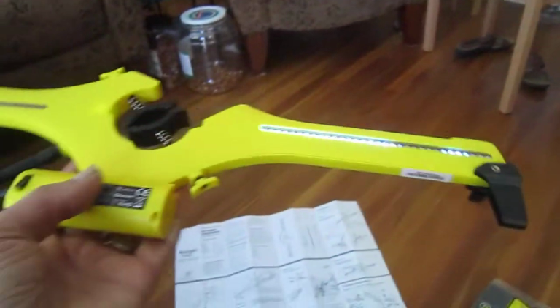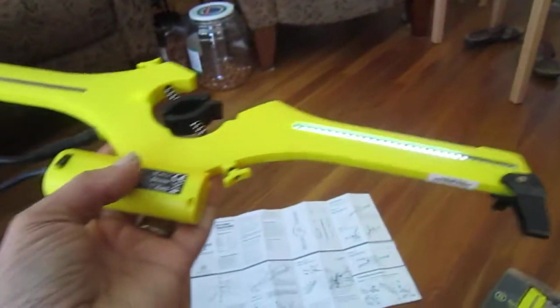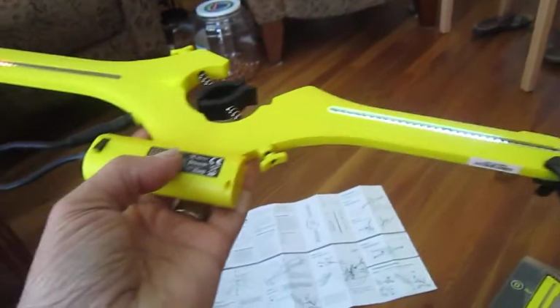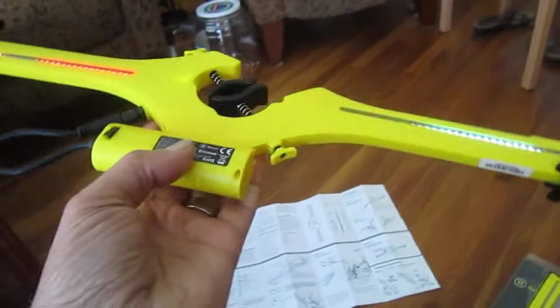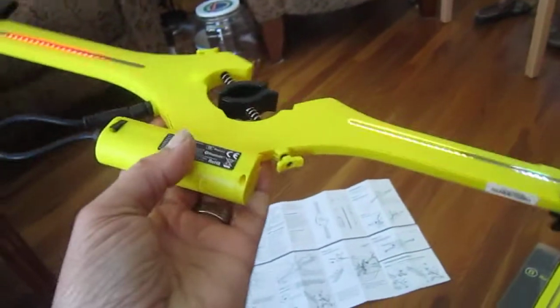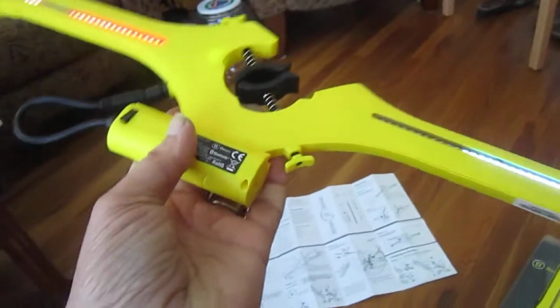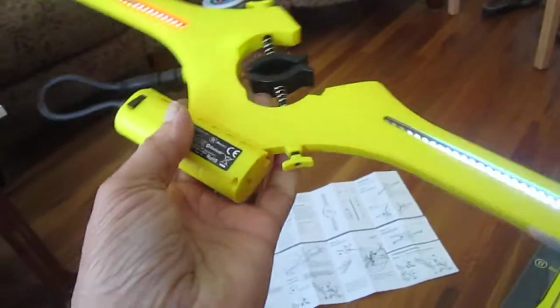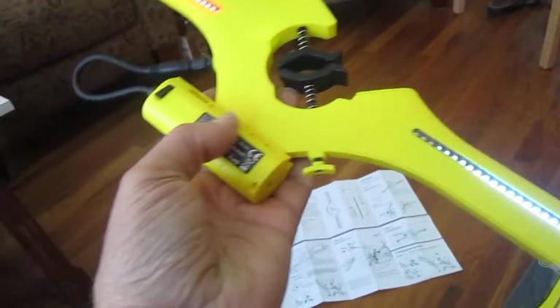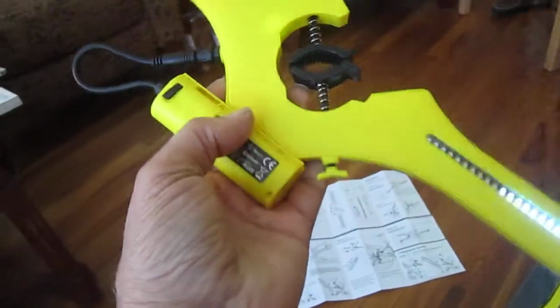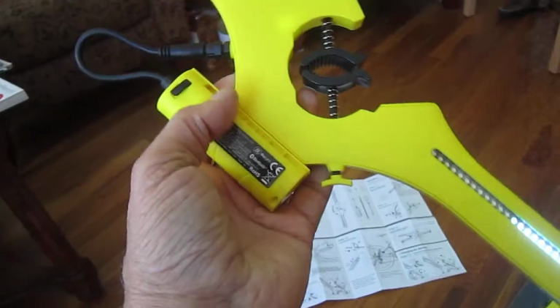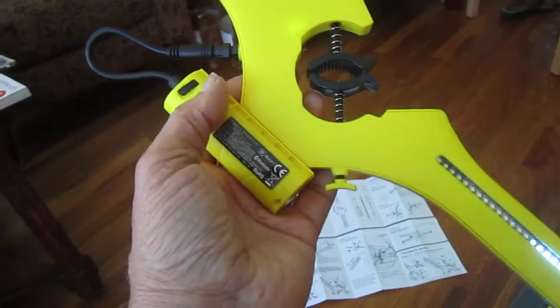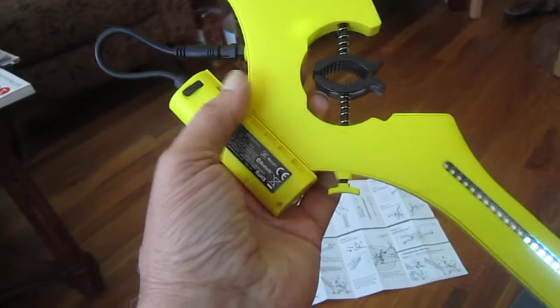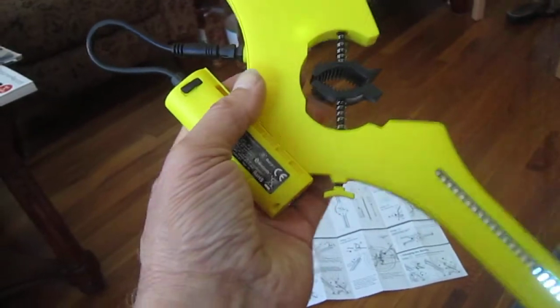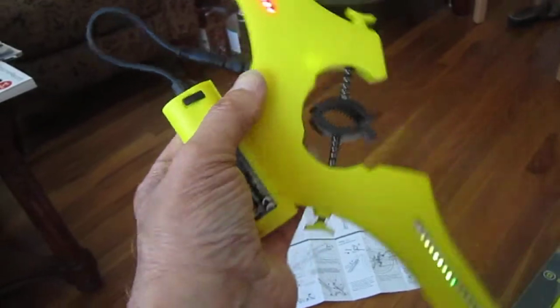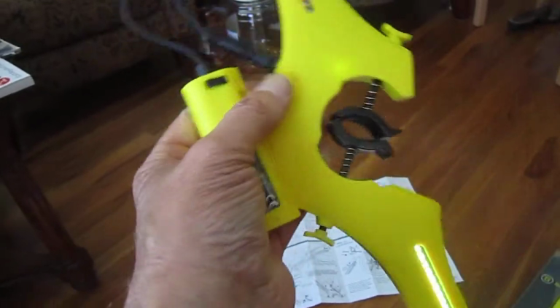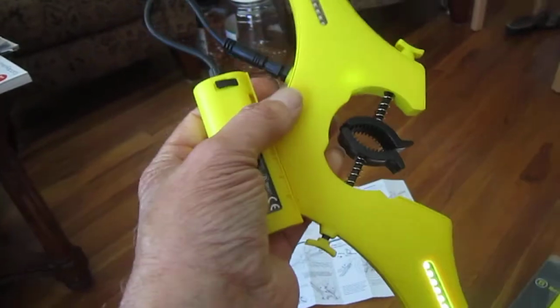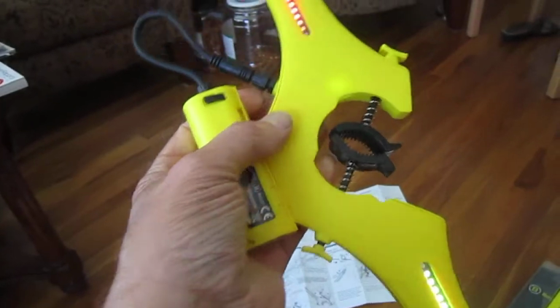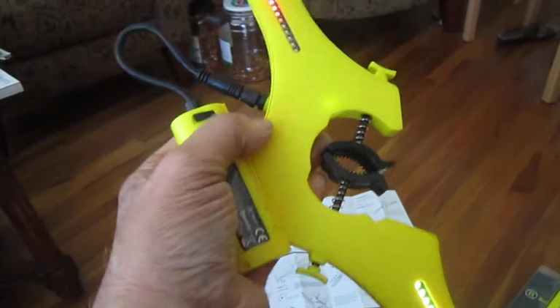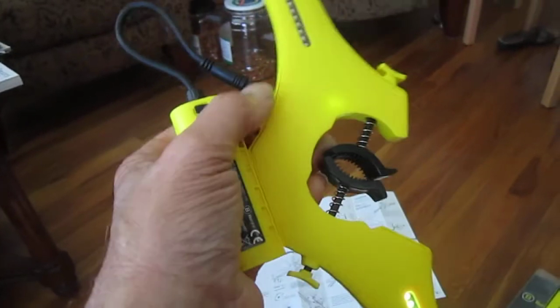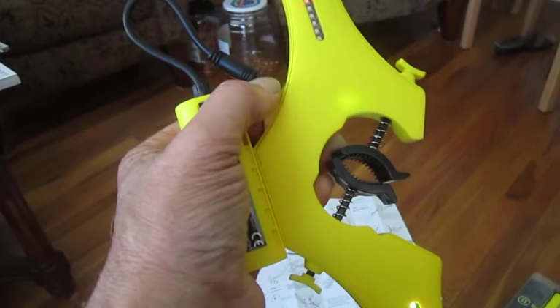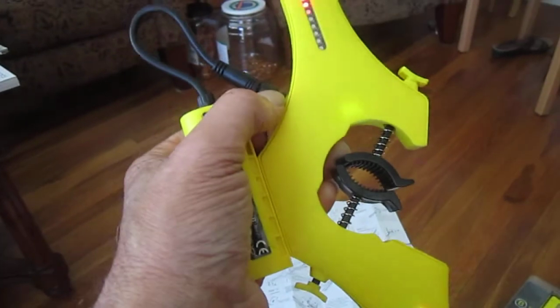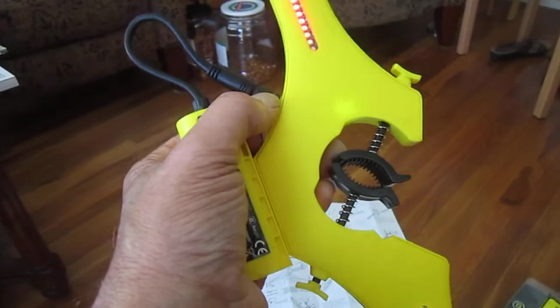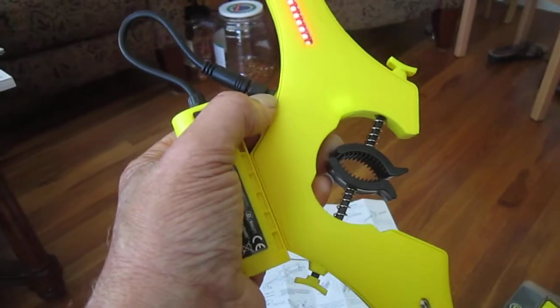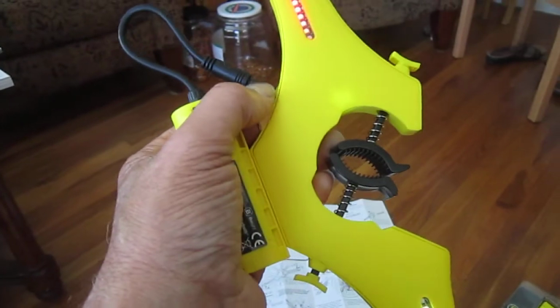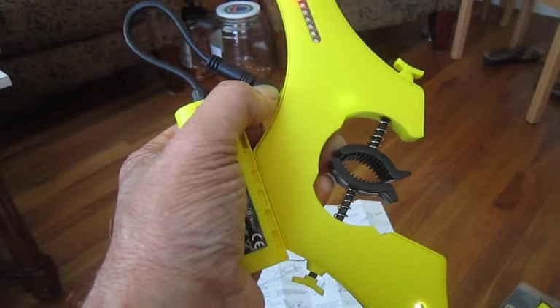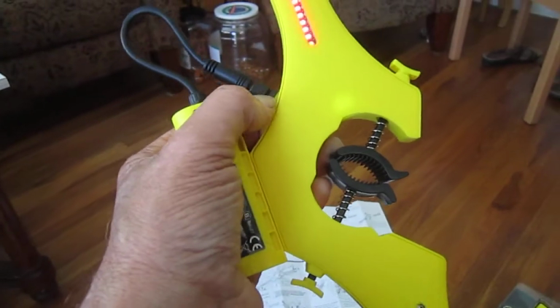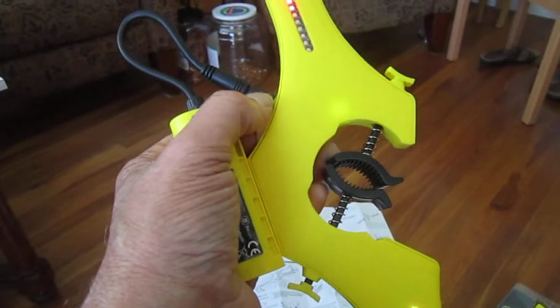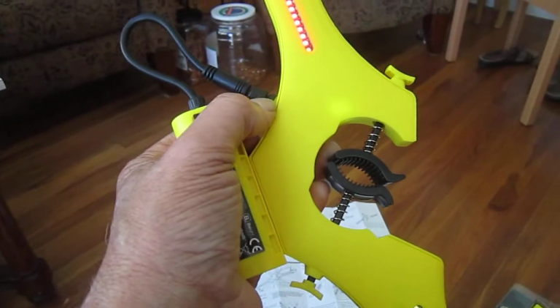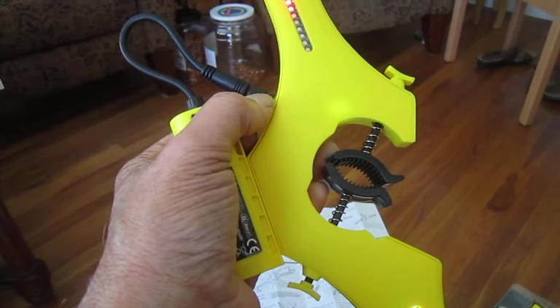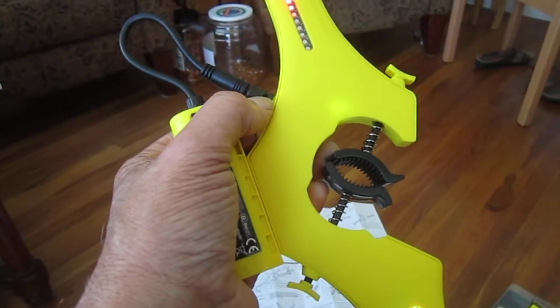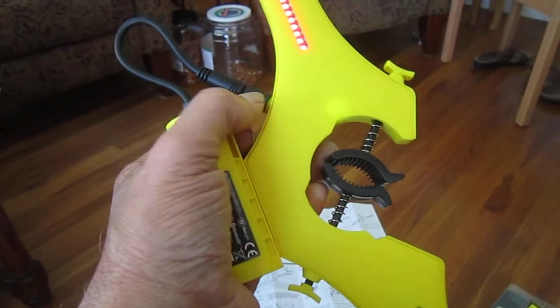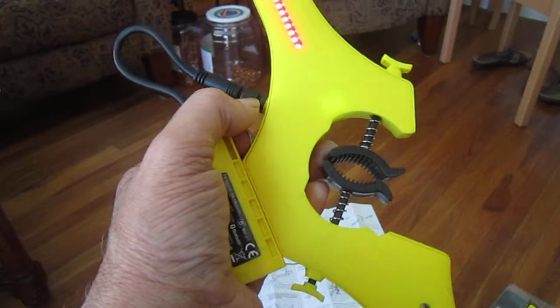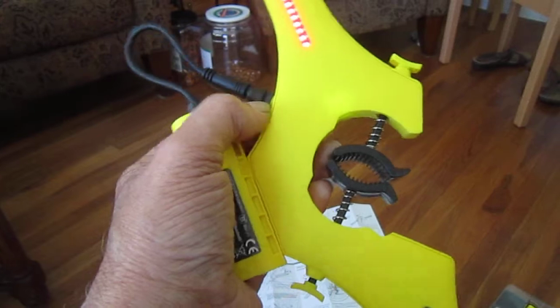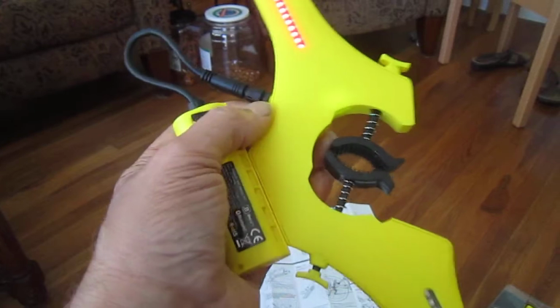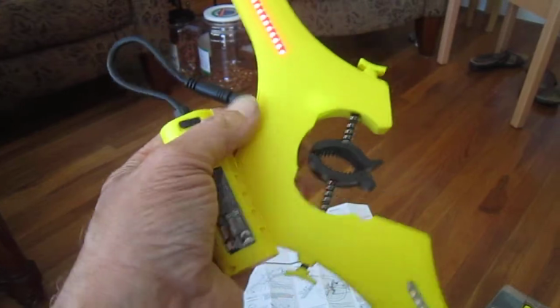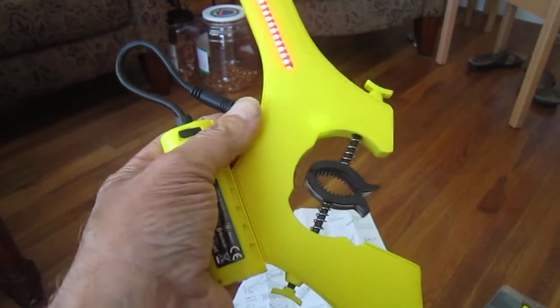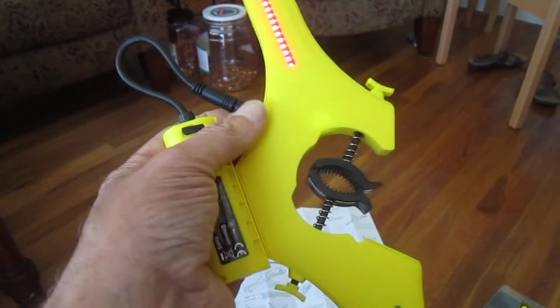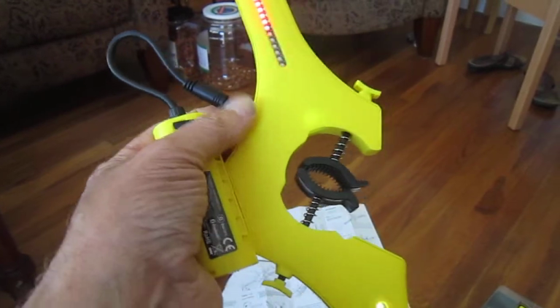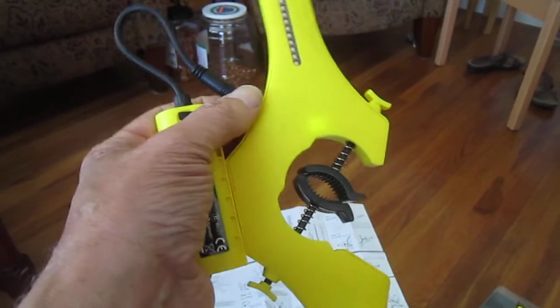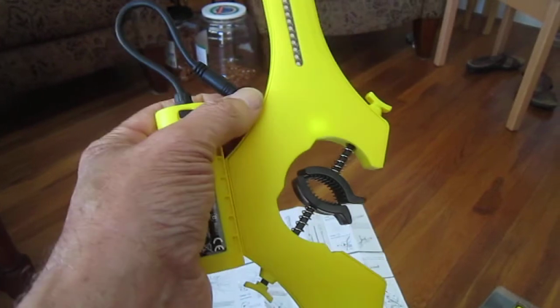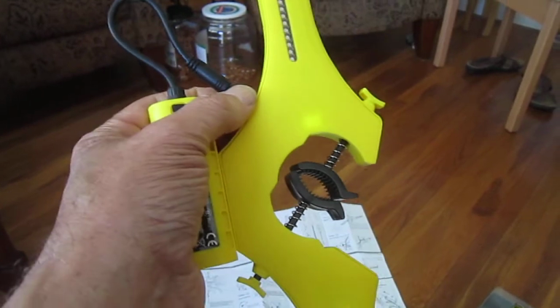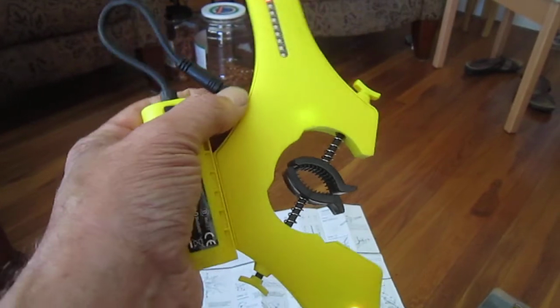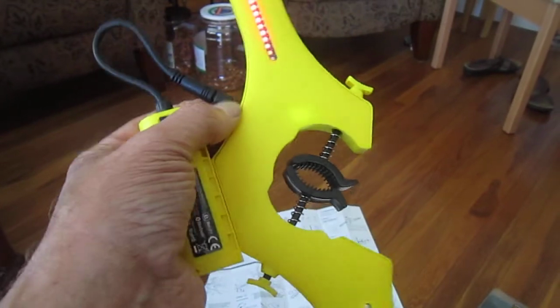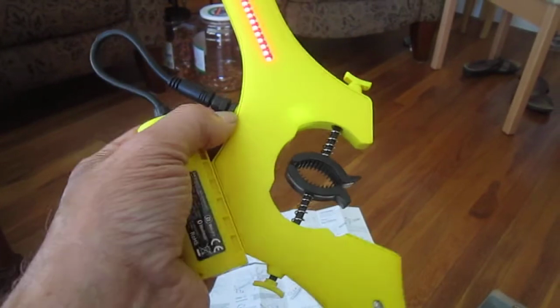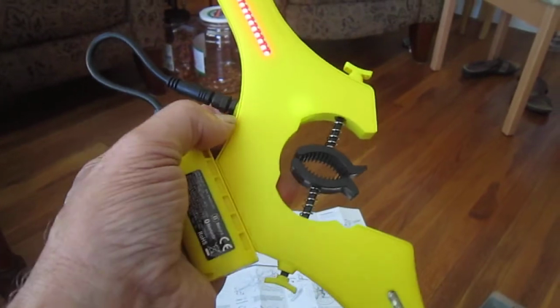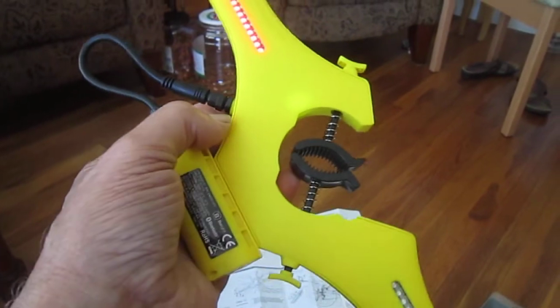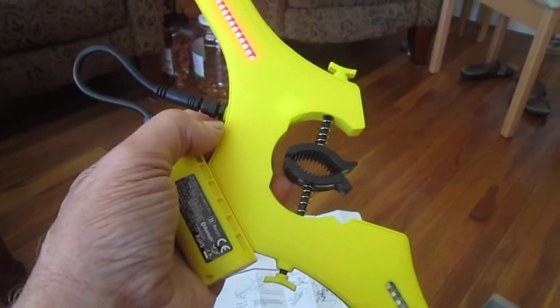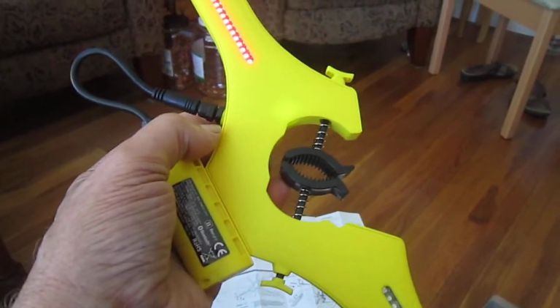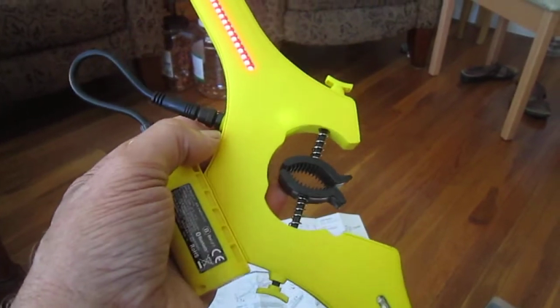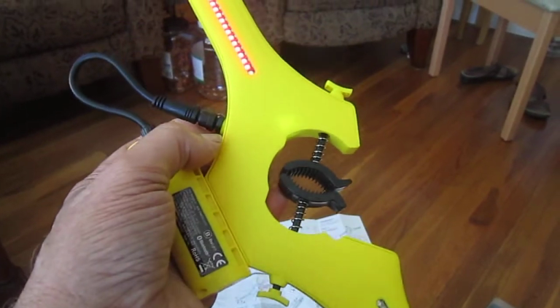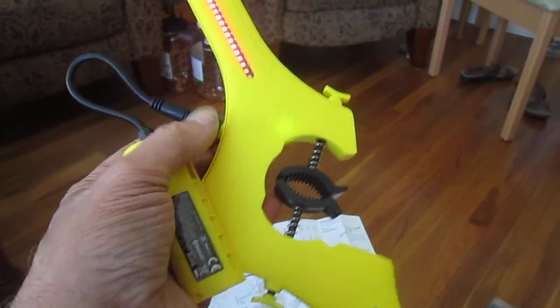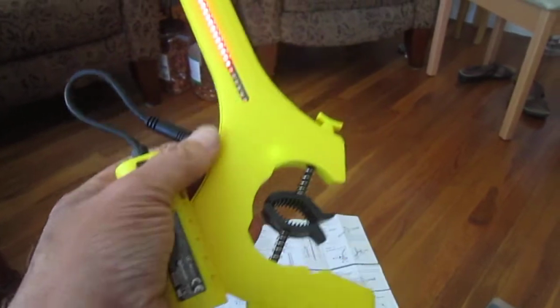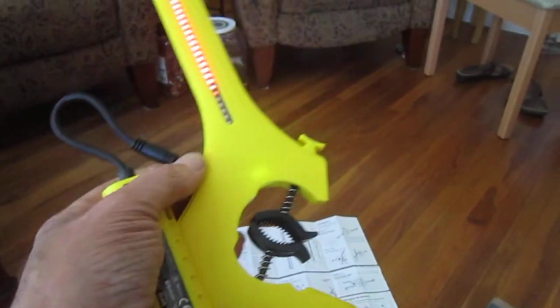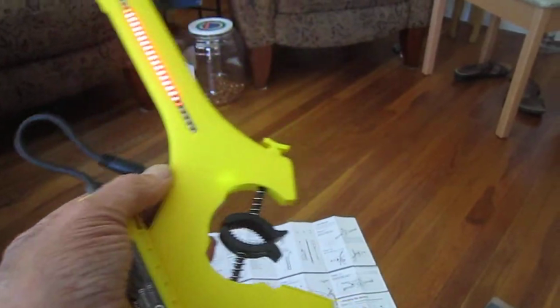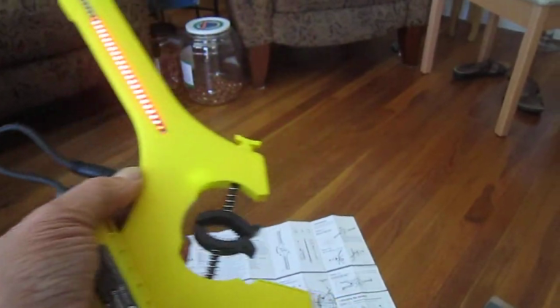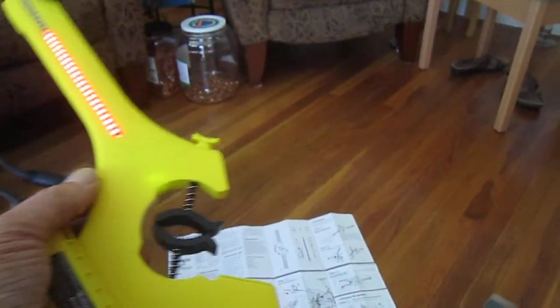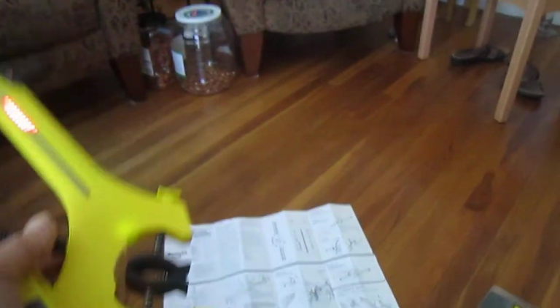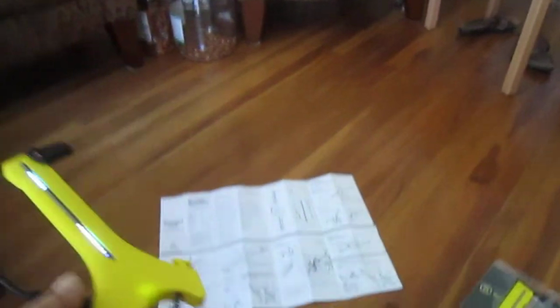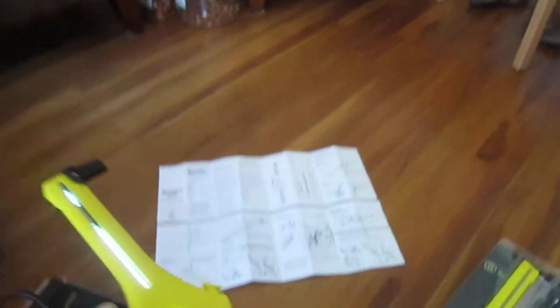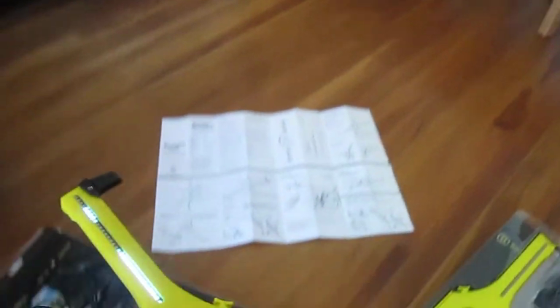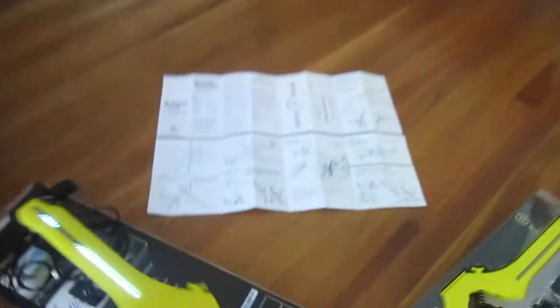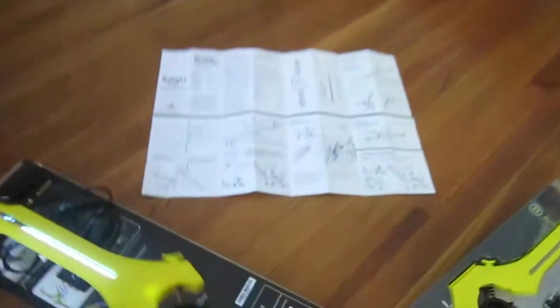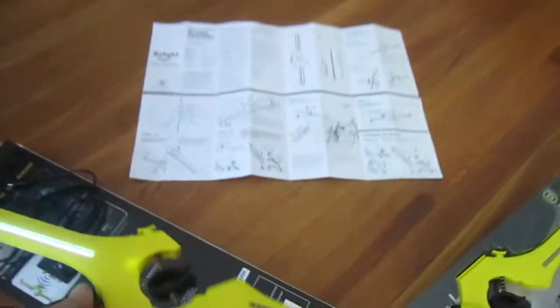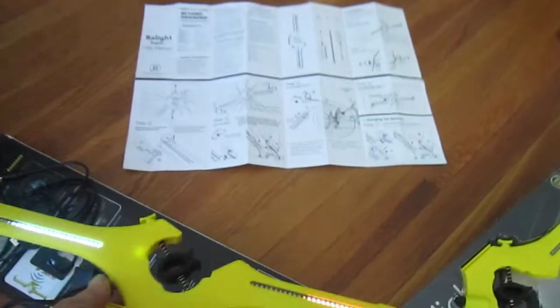The battery slides on very easy. It's got three little pins you've got to be kind of careful with. But once it's on there, it's got a little collar — you screw that down and tighten it up.